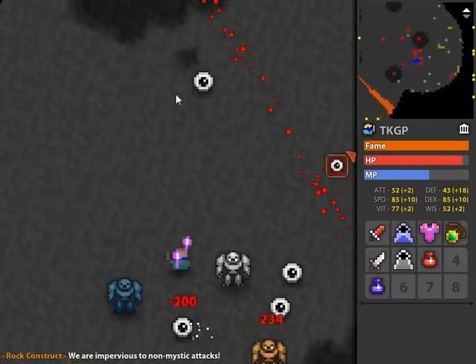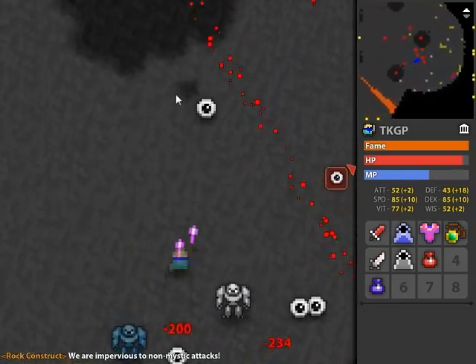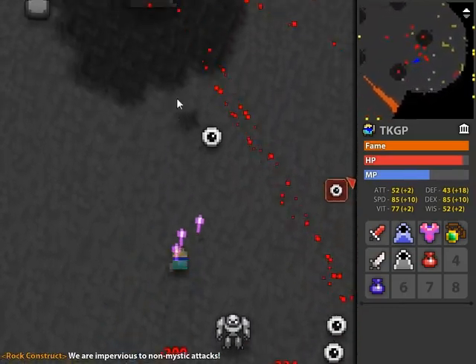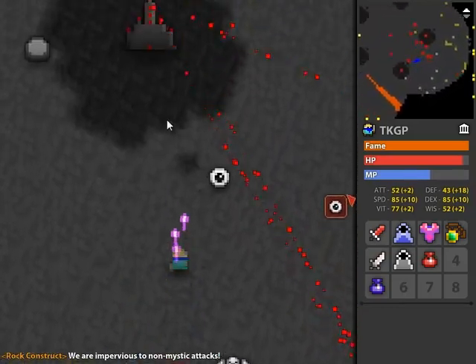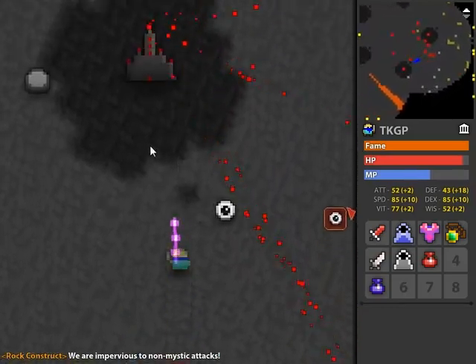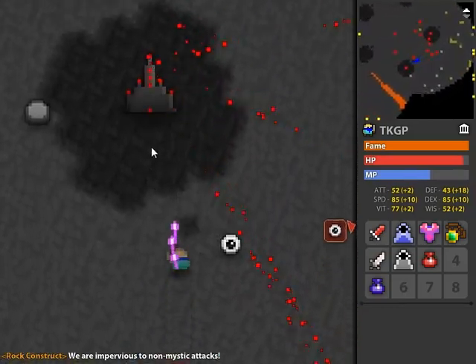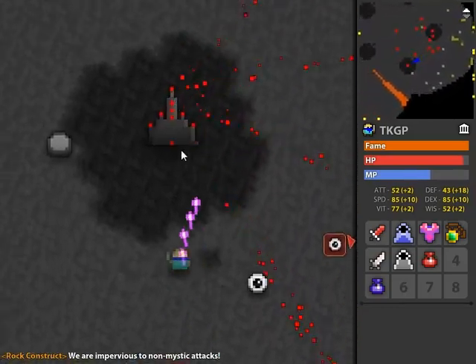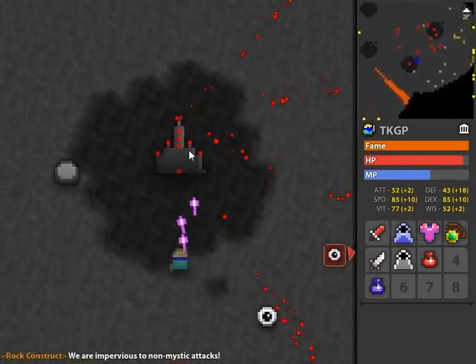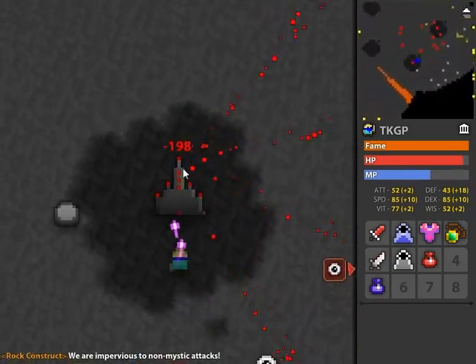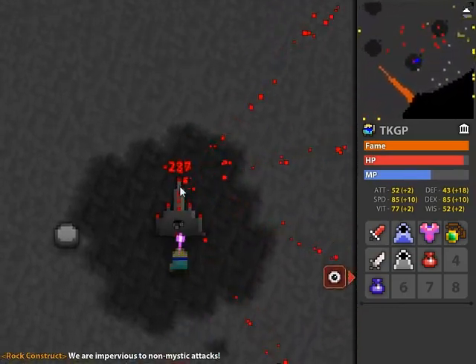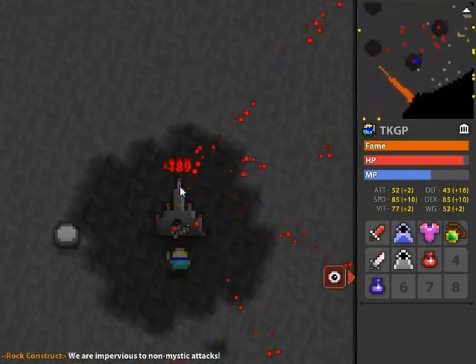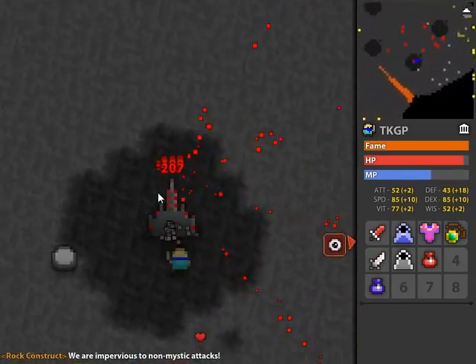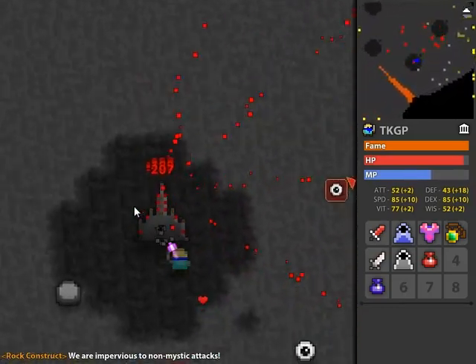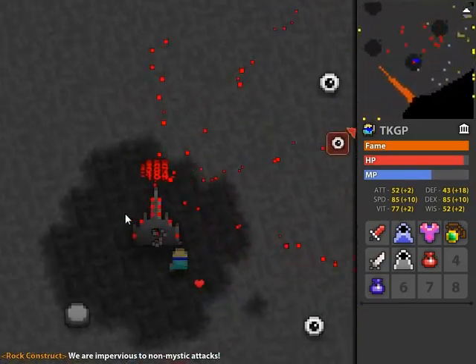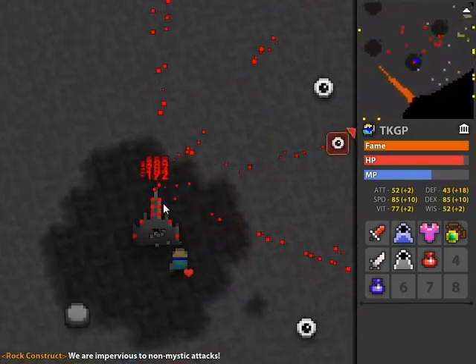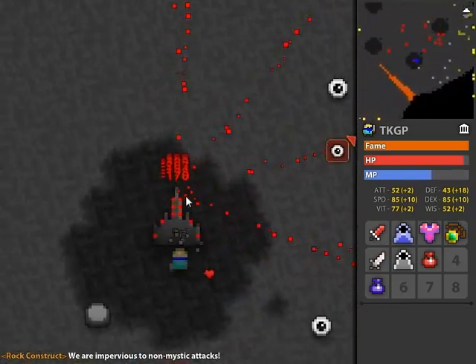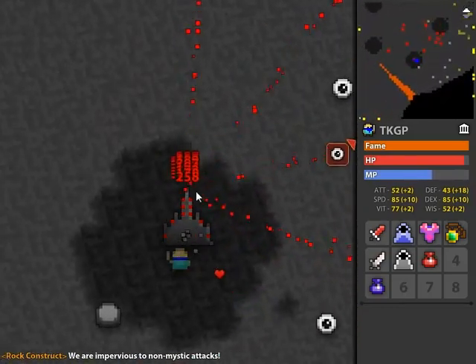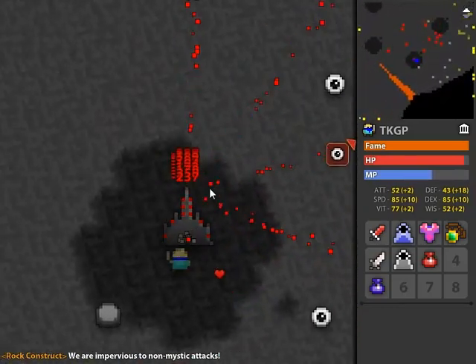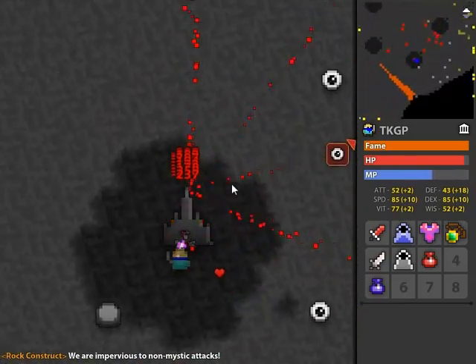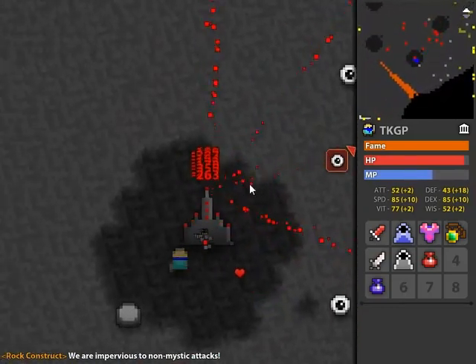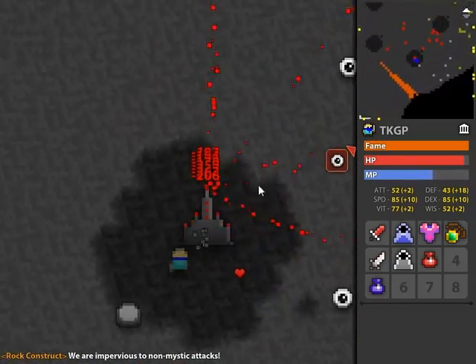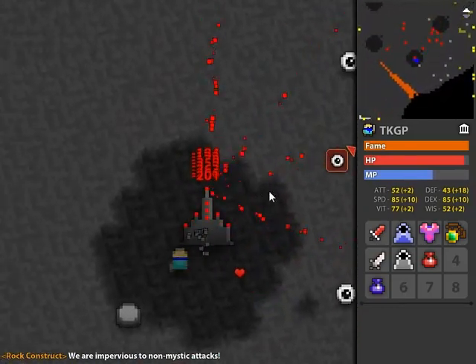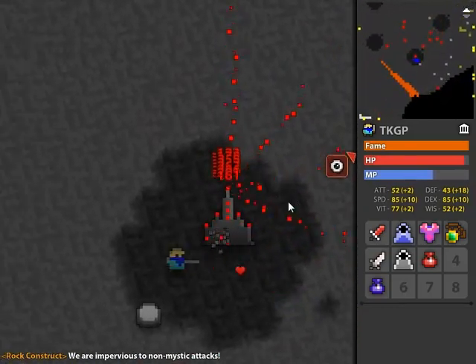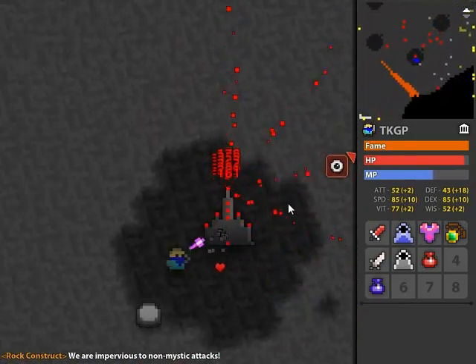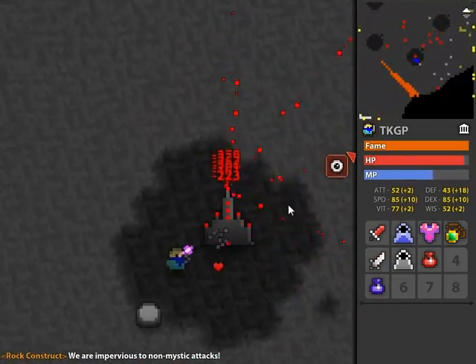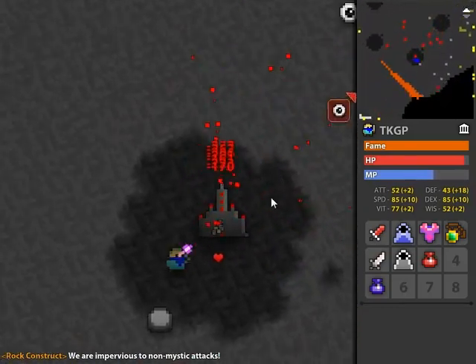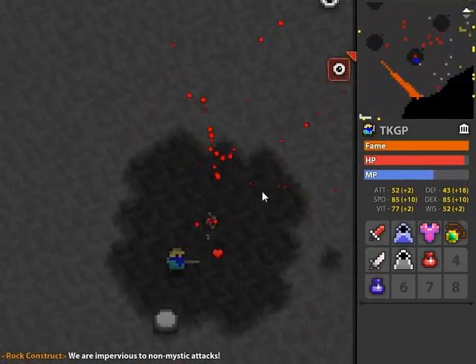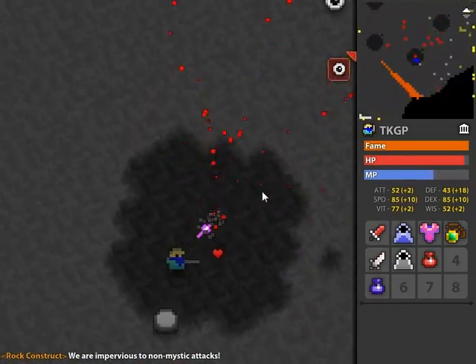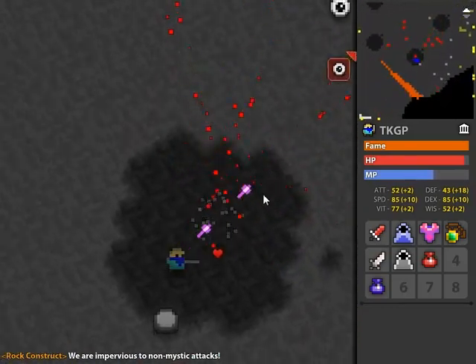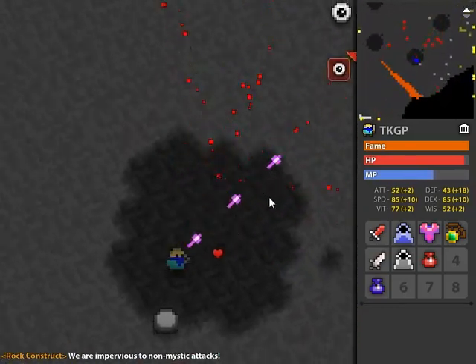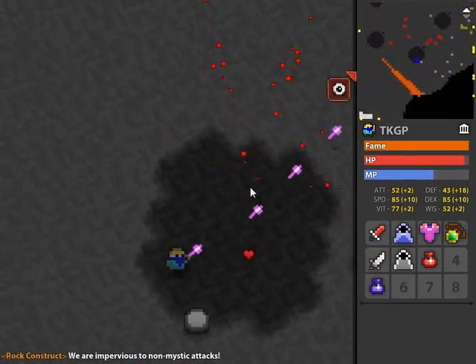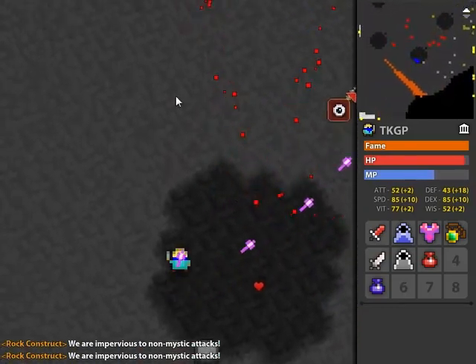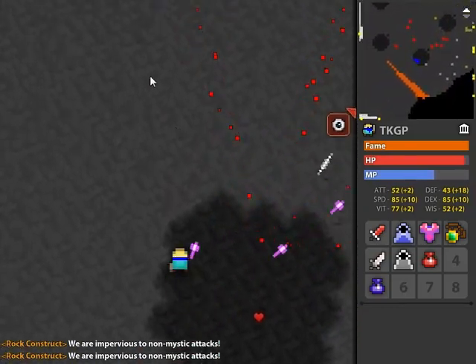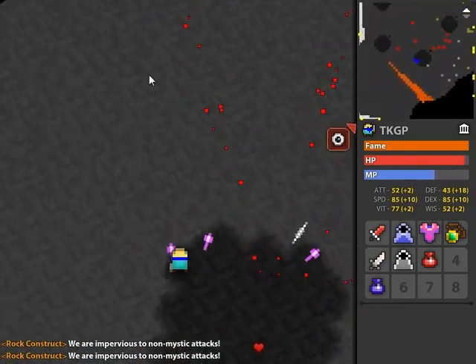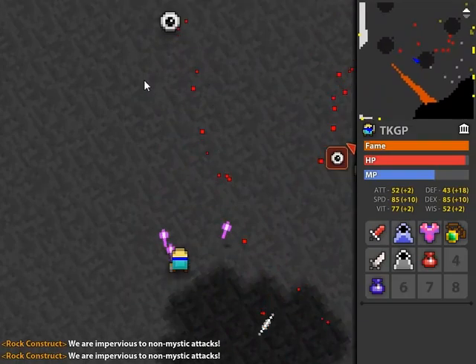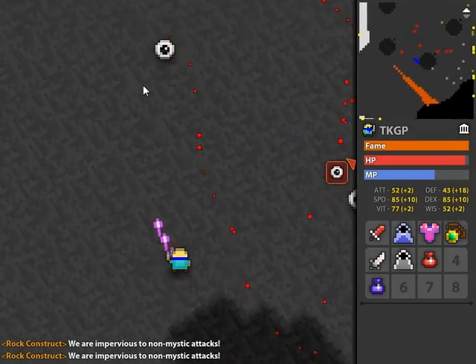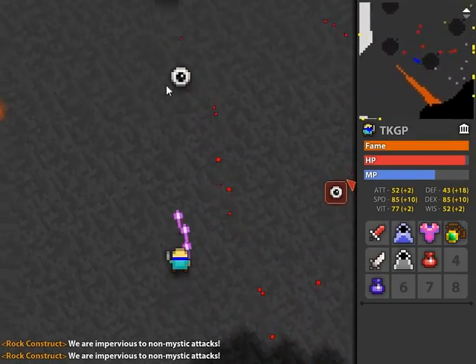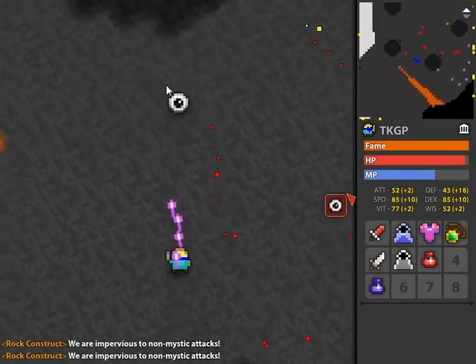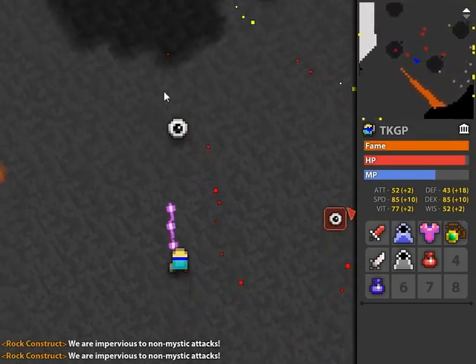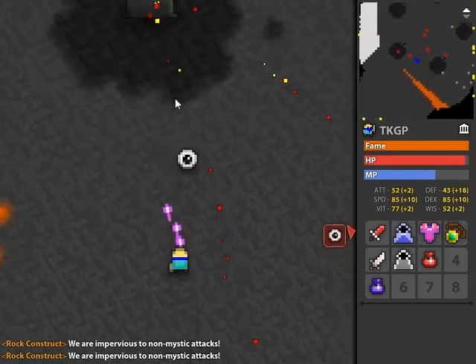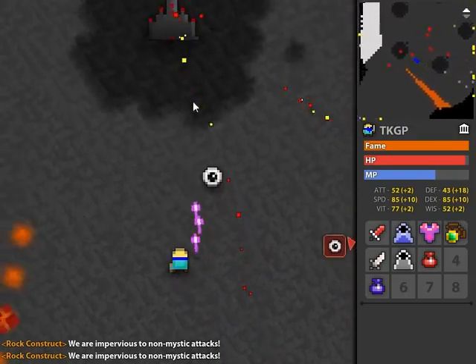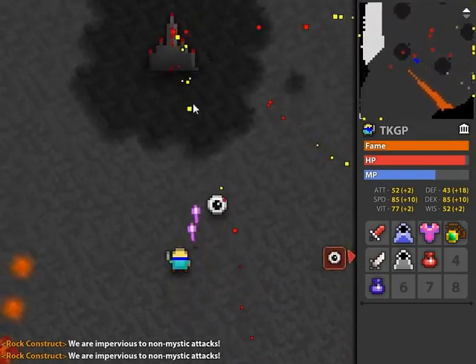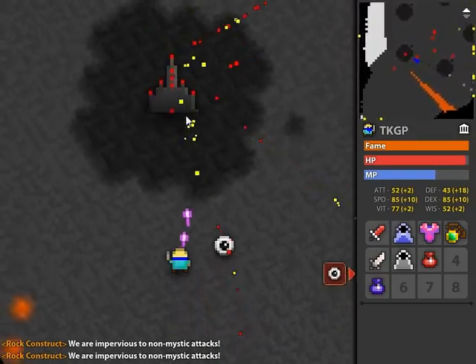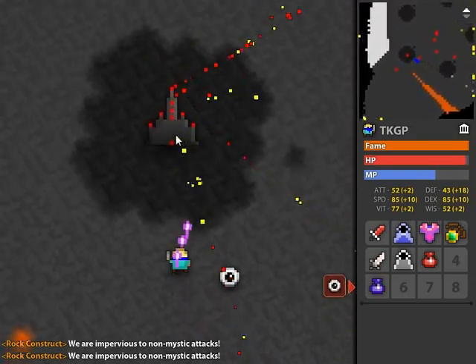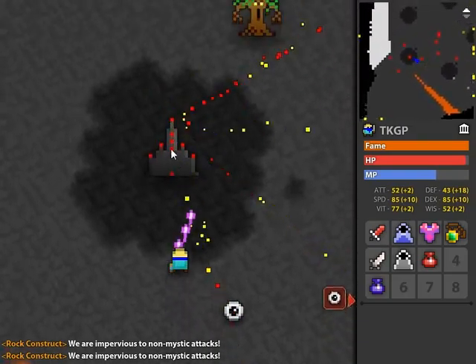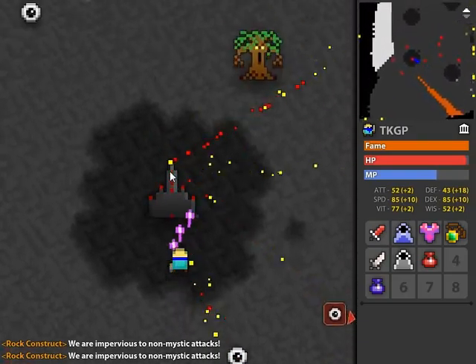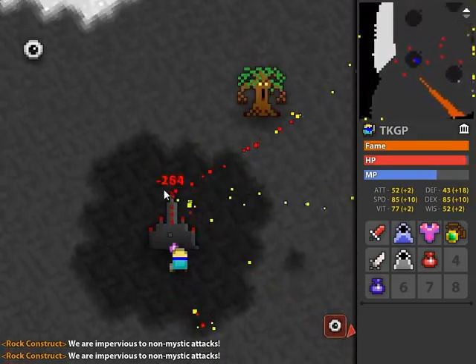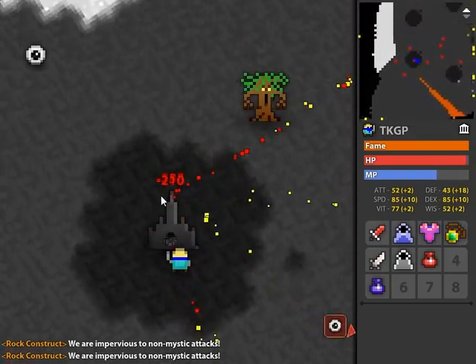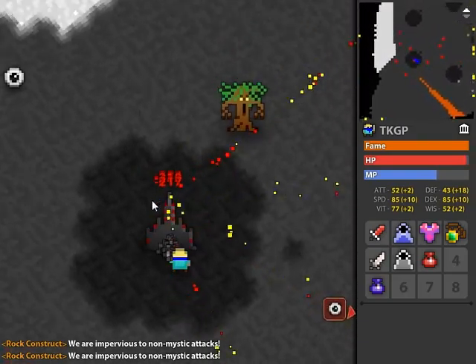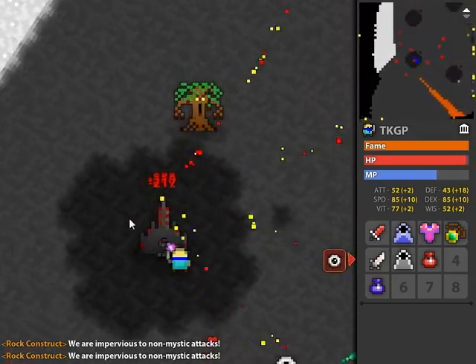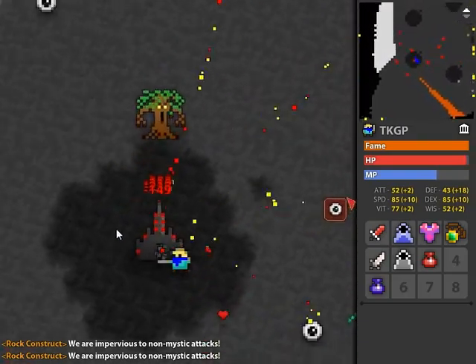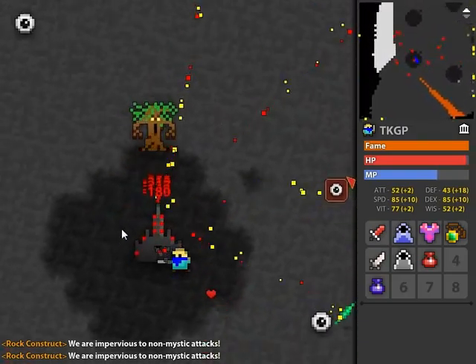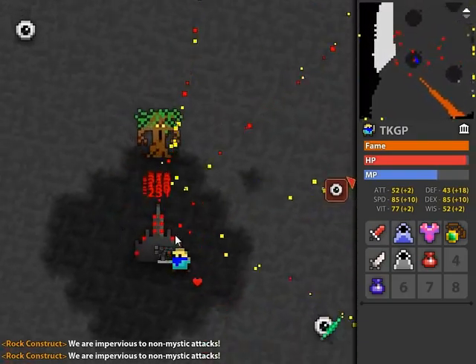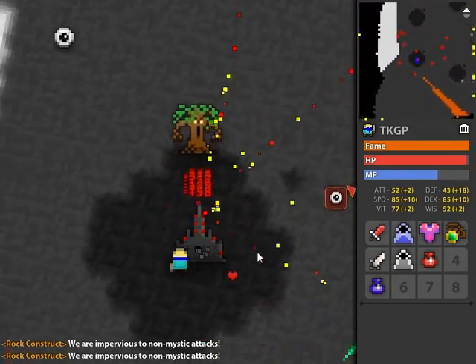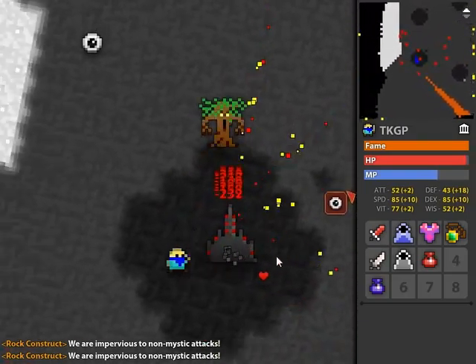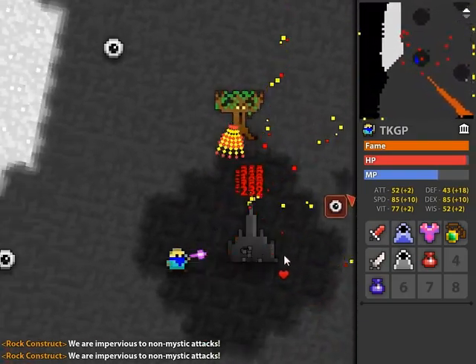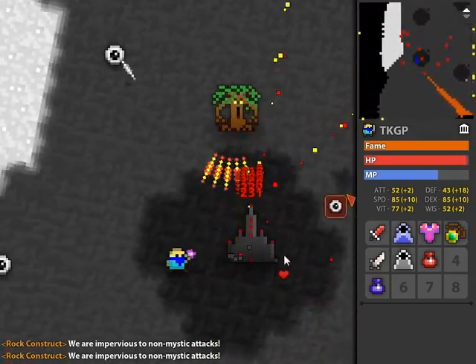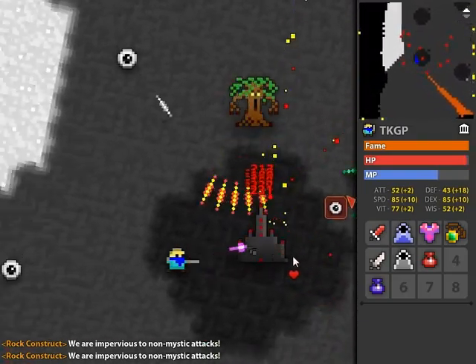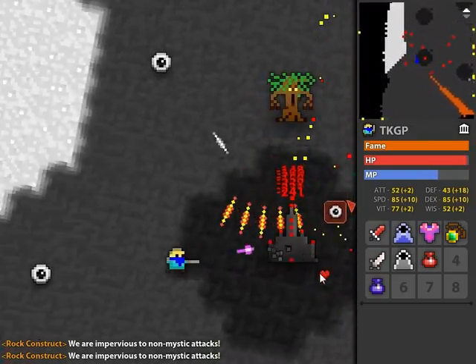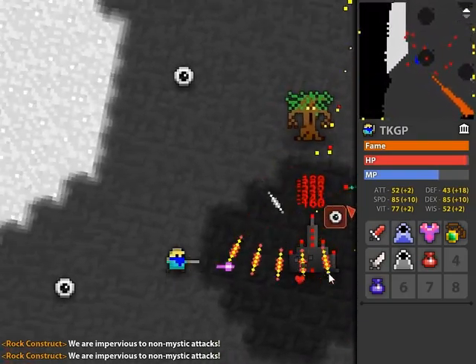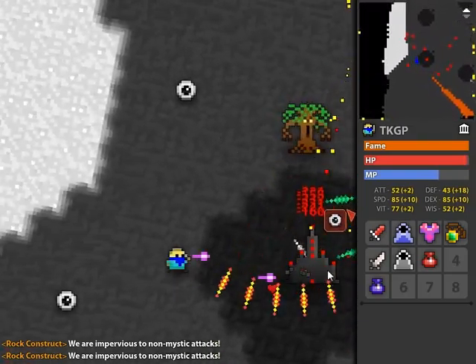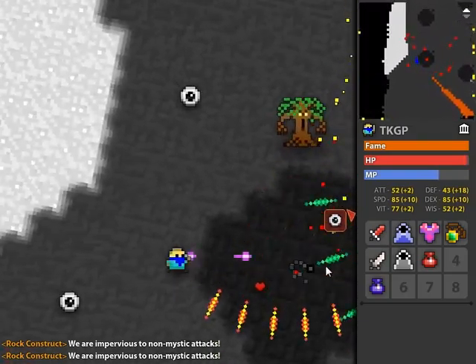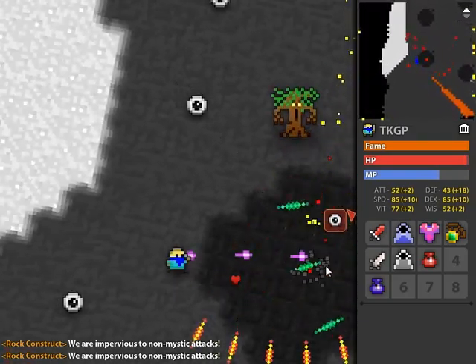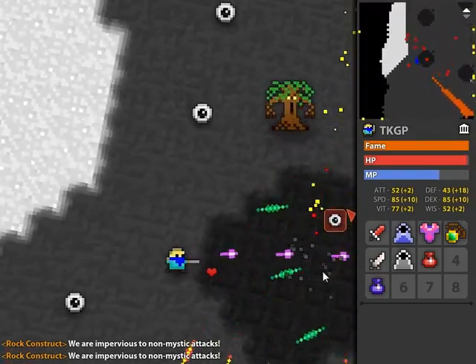Move around in a circle, damaging each tower until it is almost dead. Then you just need to travel to each one and deal the small amount of remaining damage.